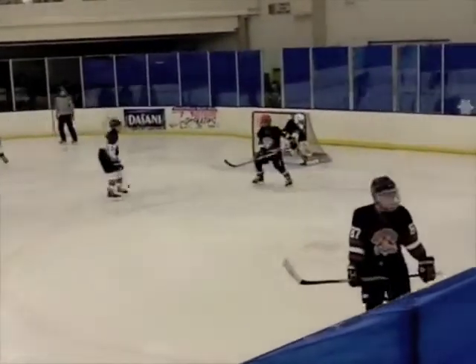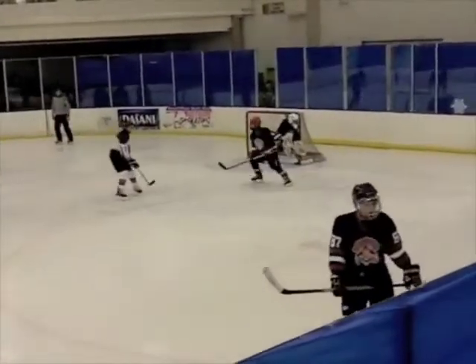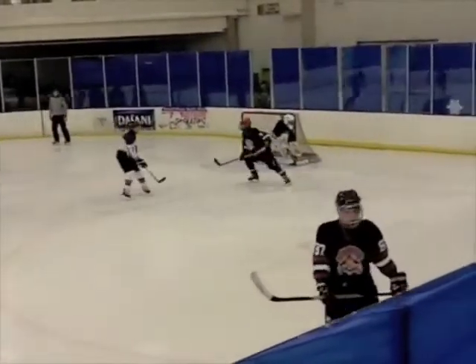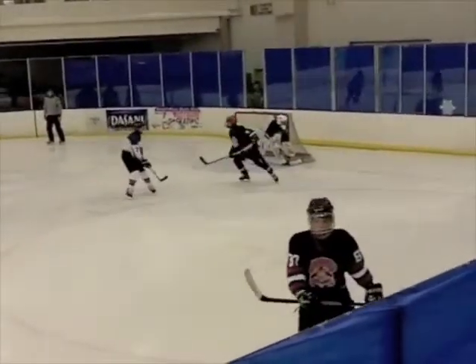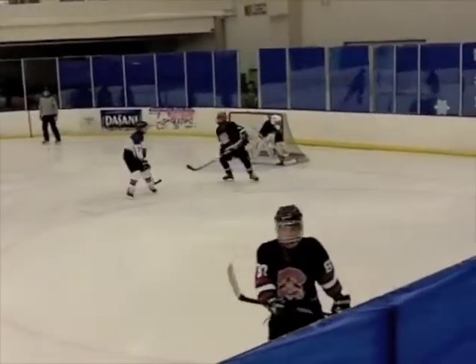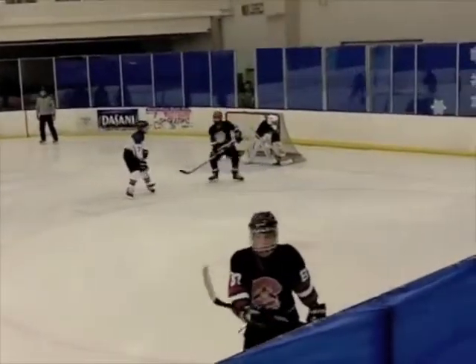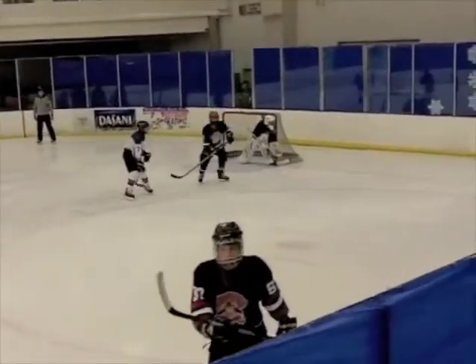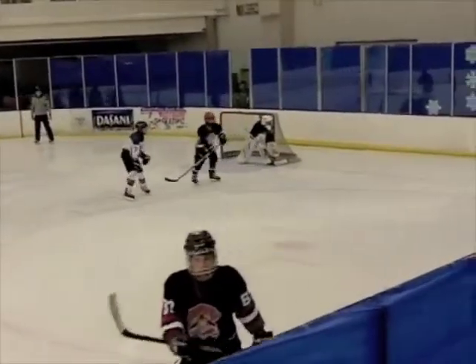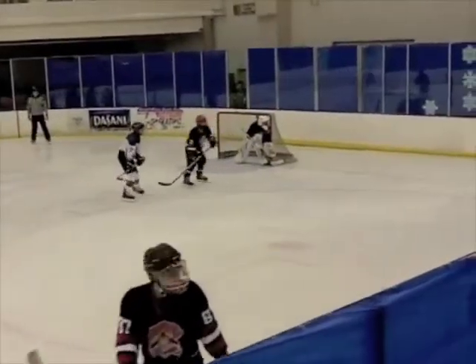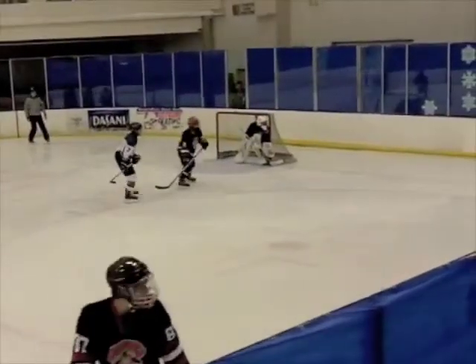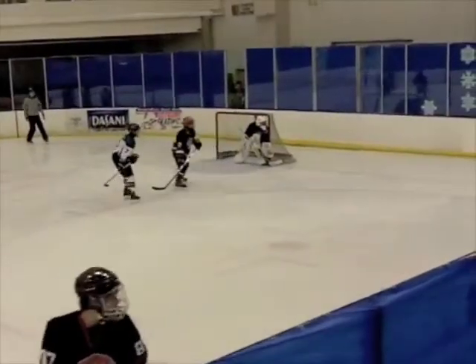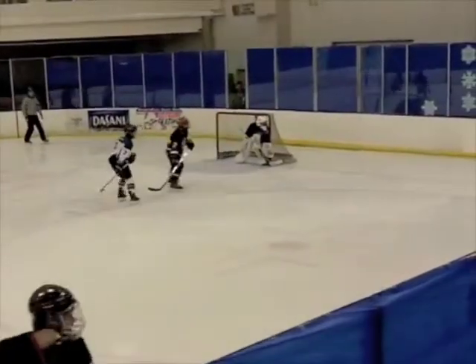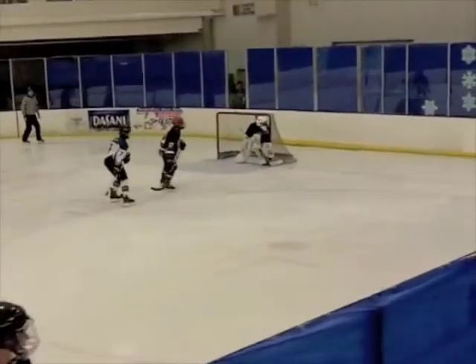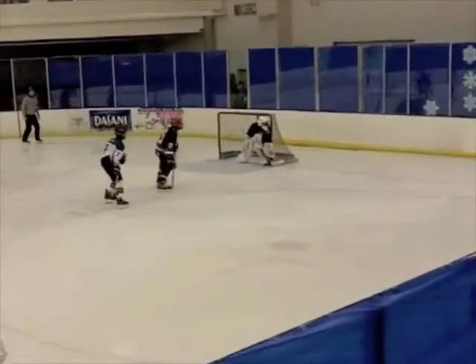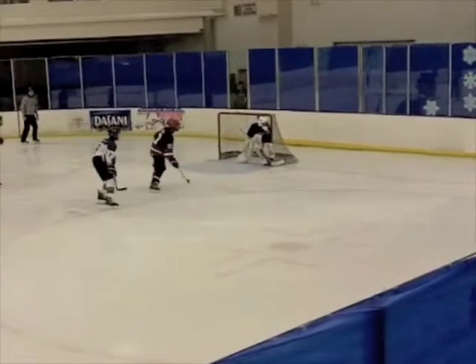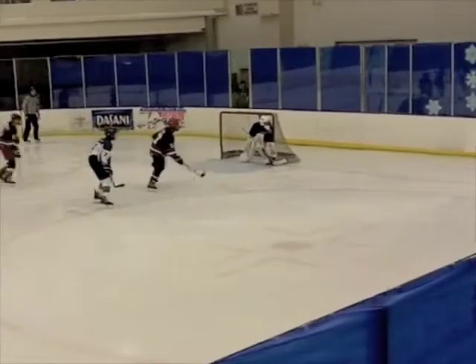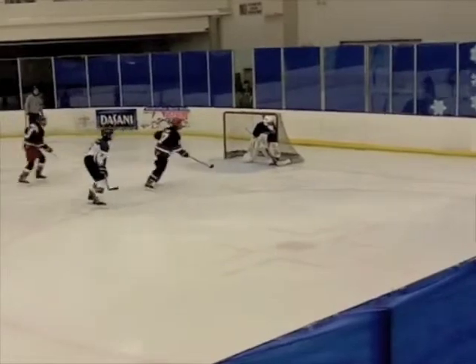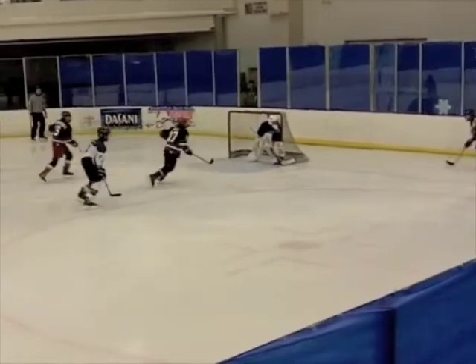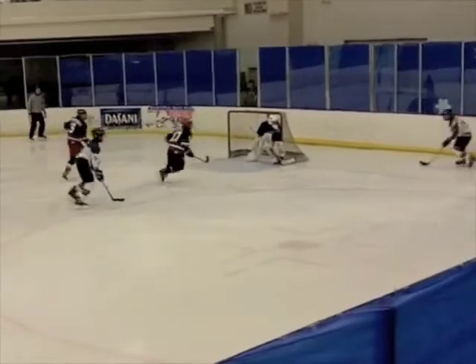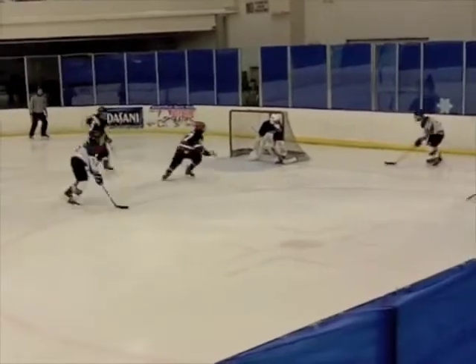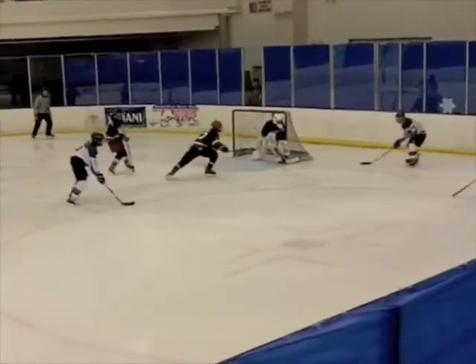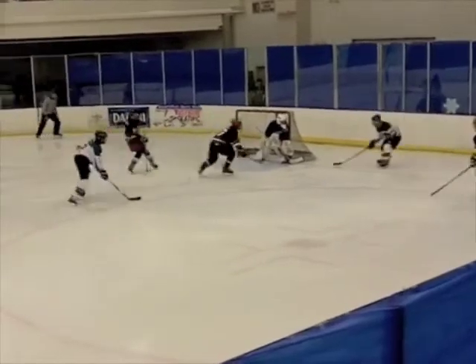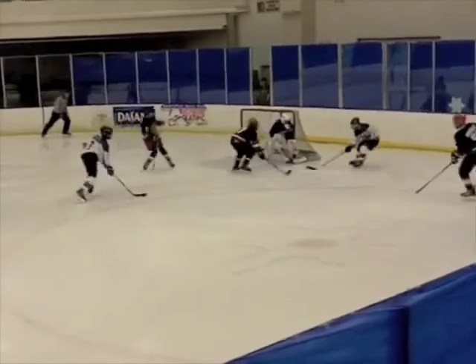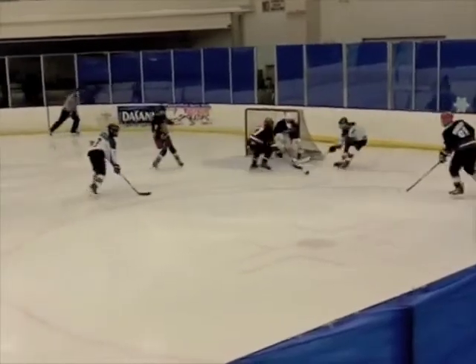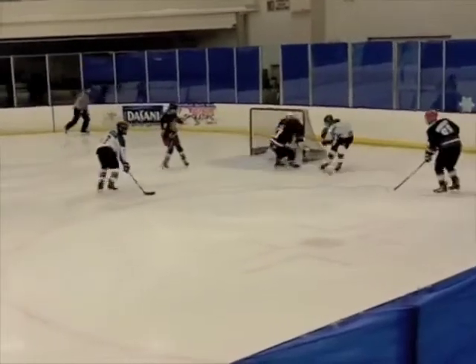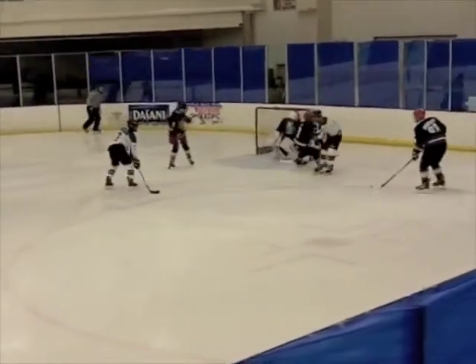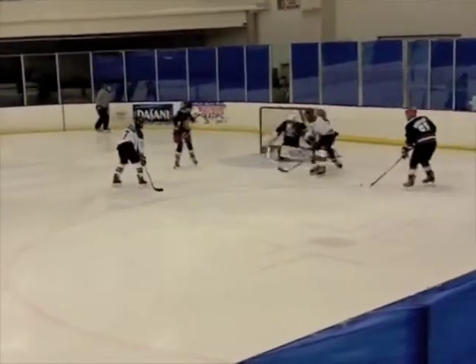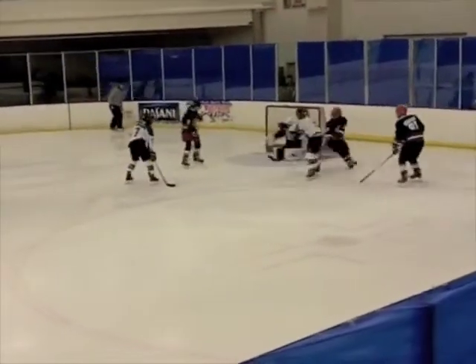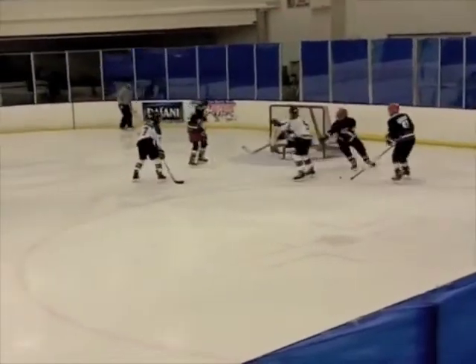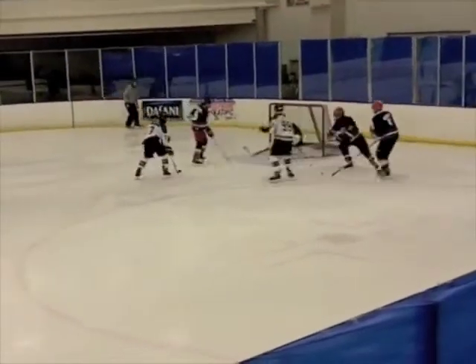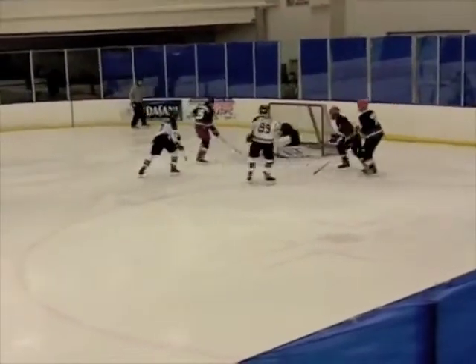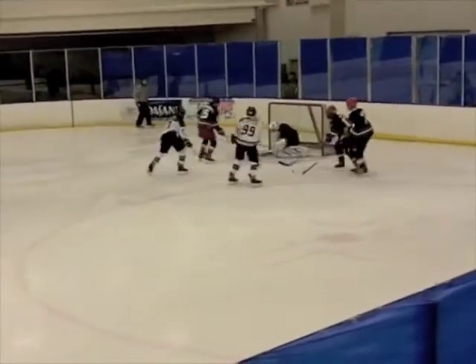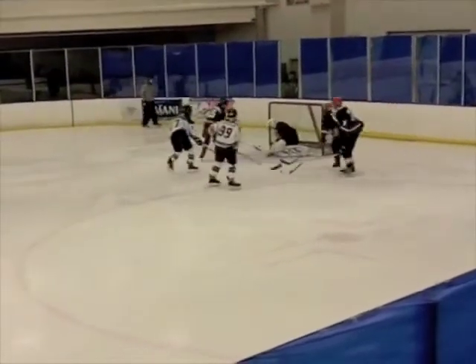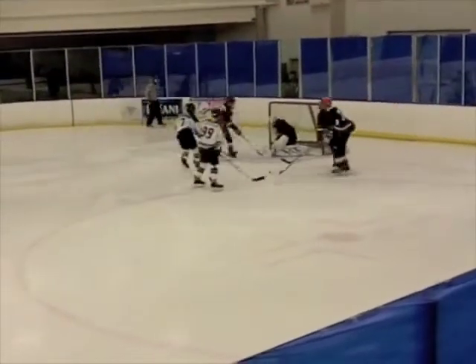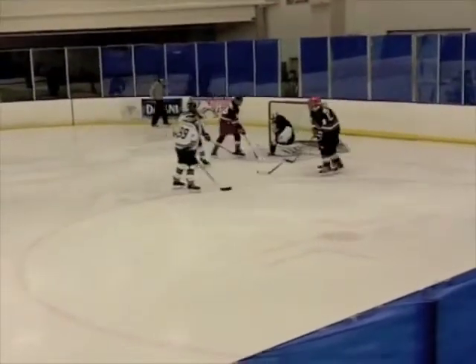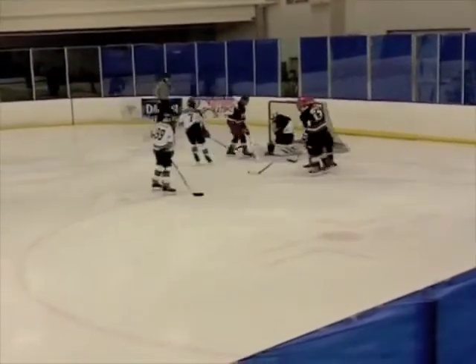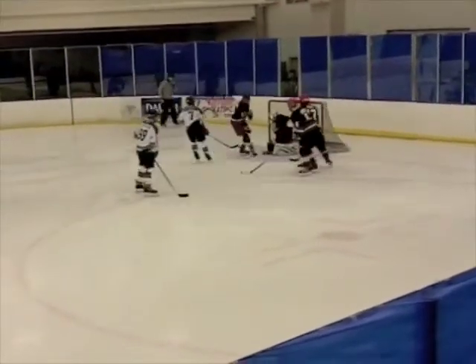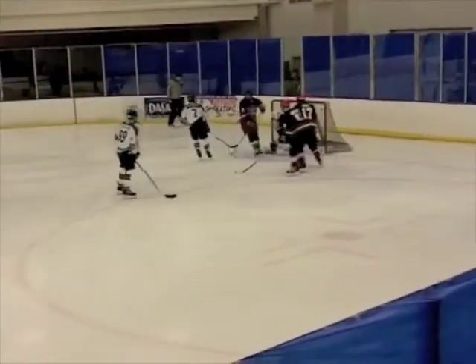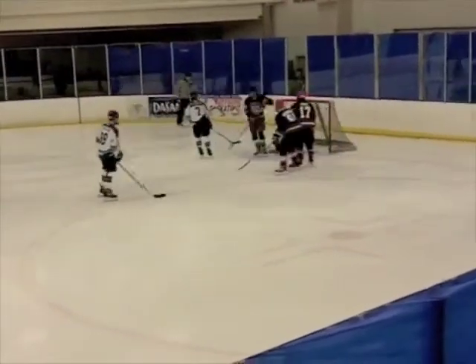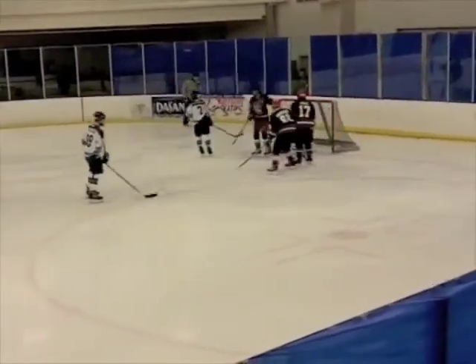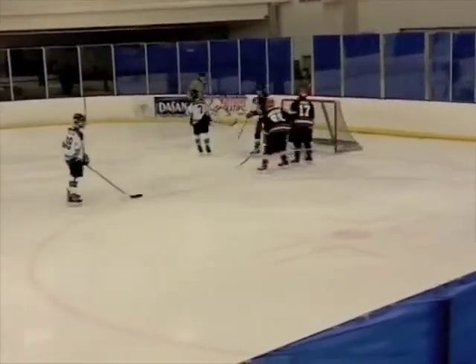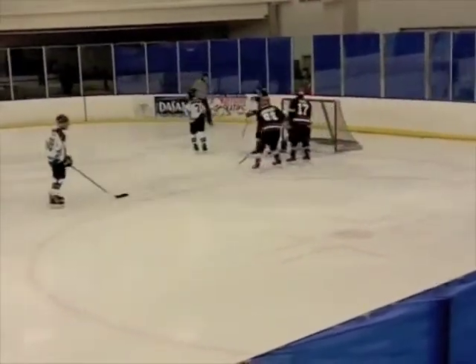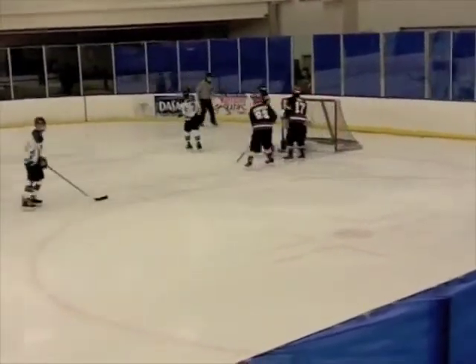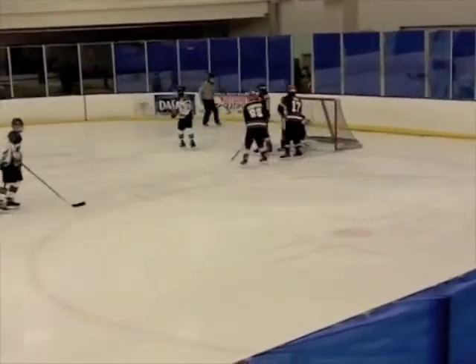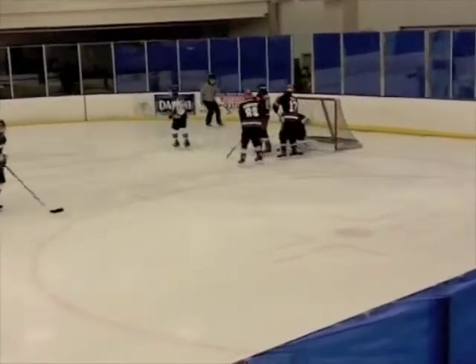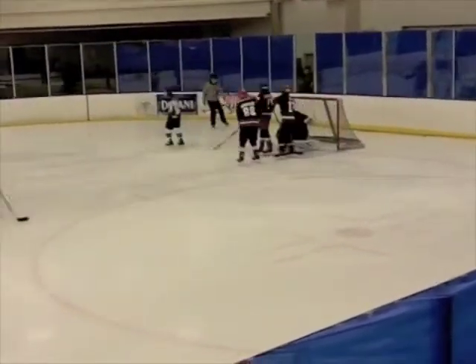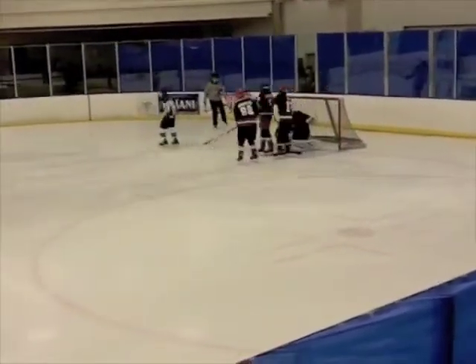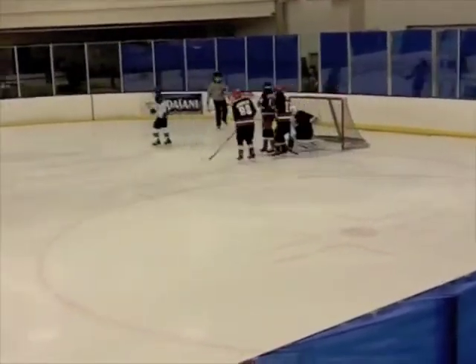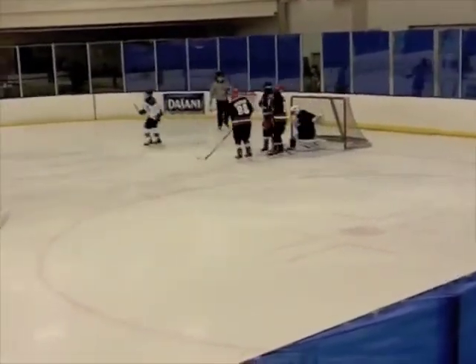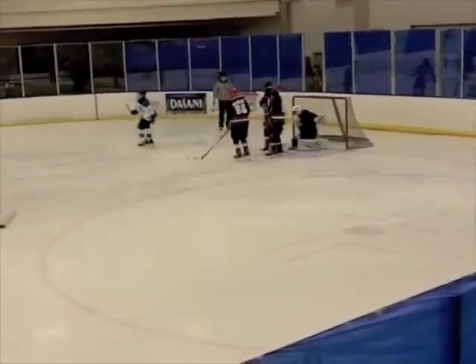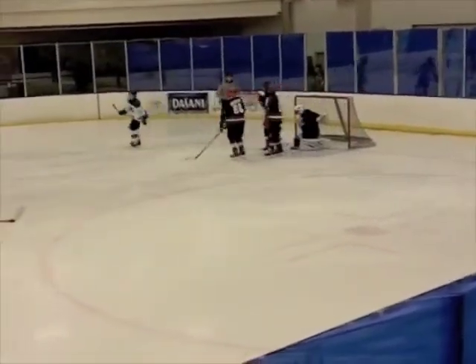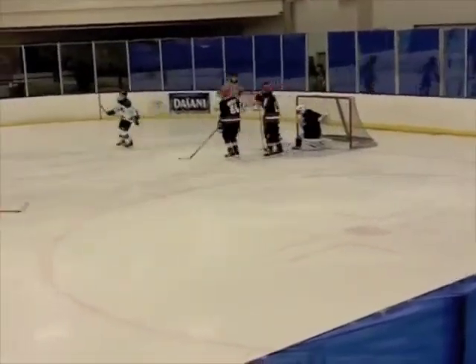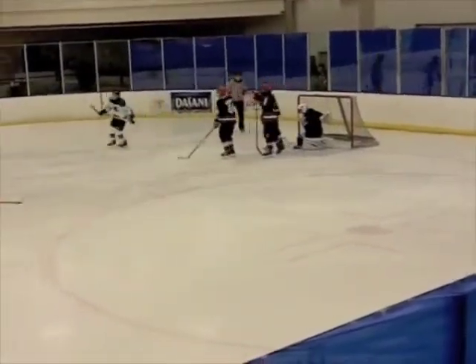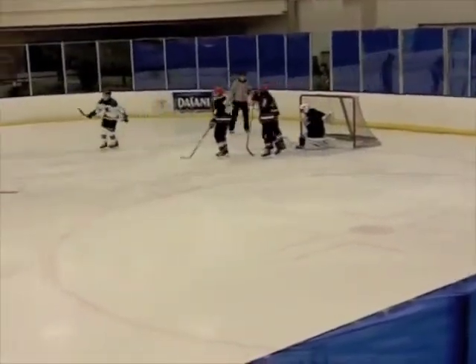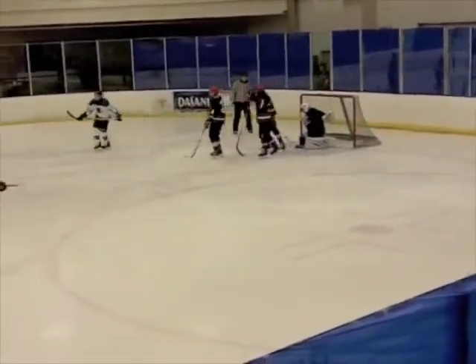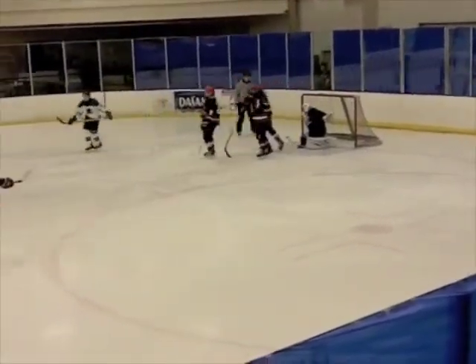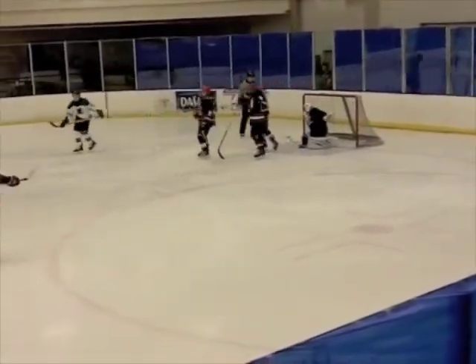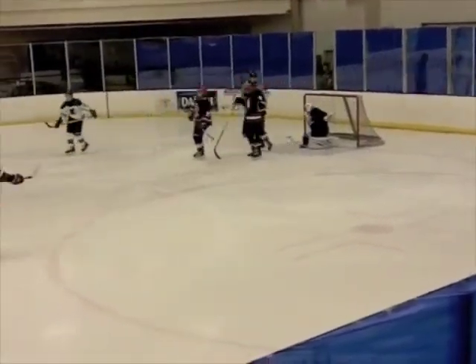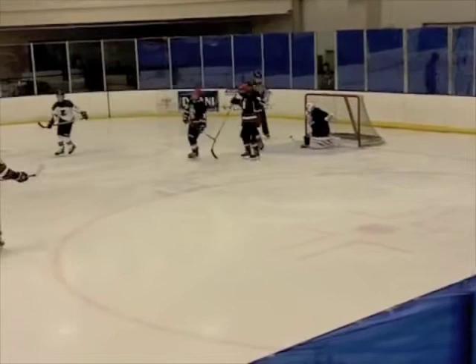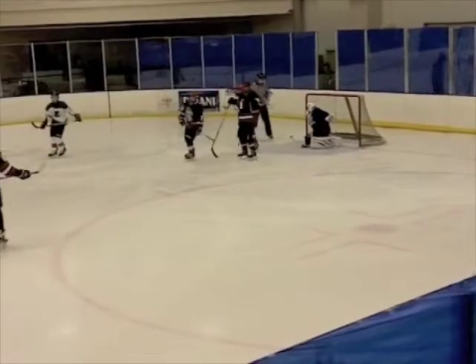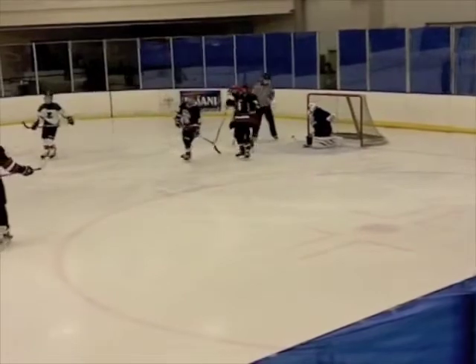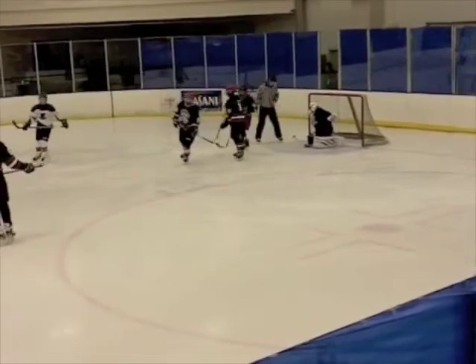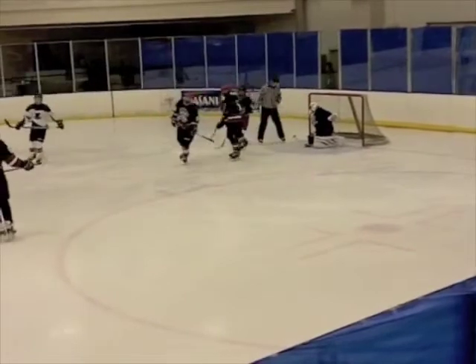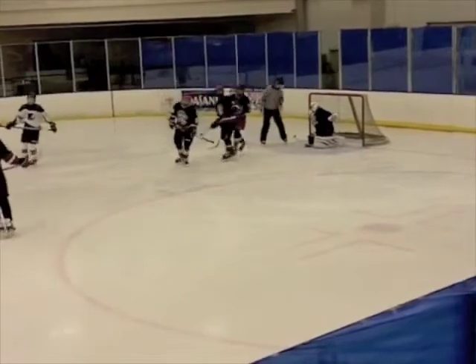In the defensive zone, the defense cannot get beat out of the corner or it will create a scoring chance every time. Keep yourself between their player and the front of the net.